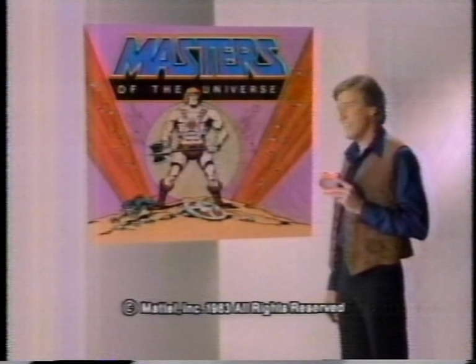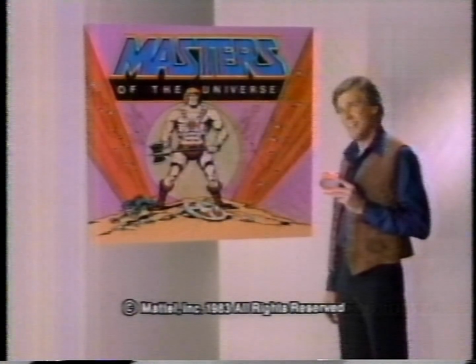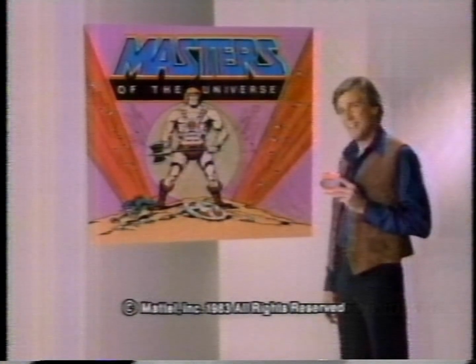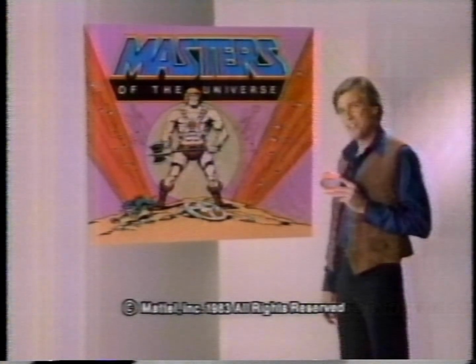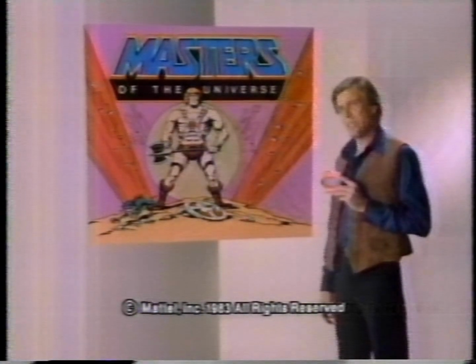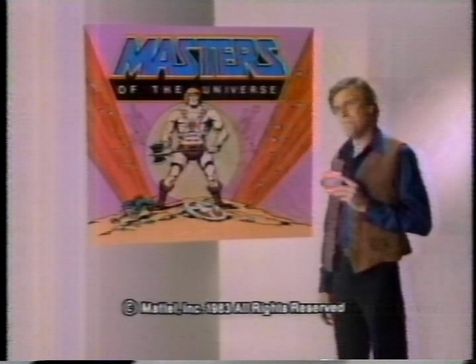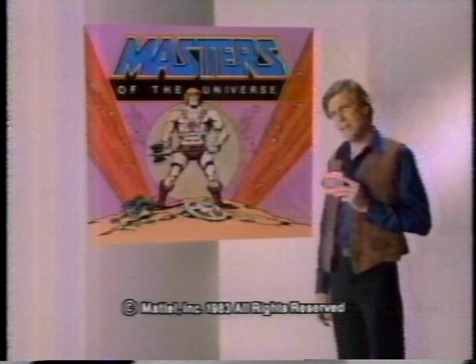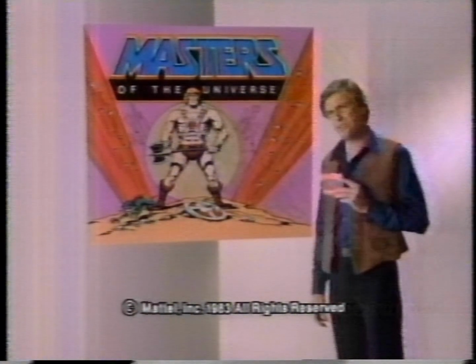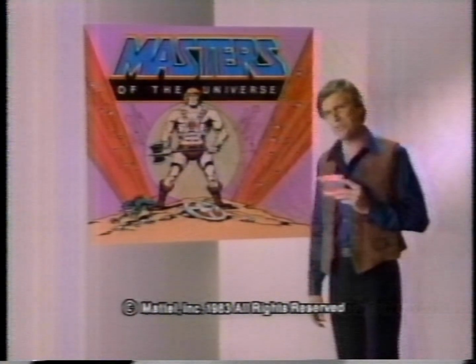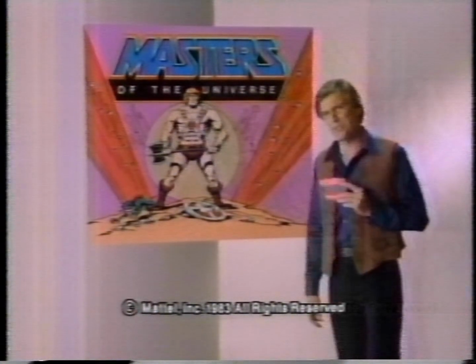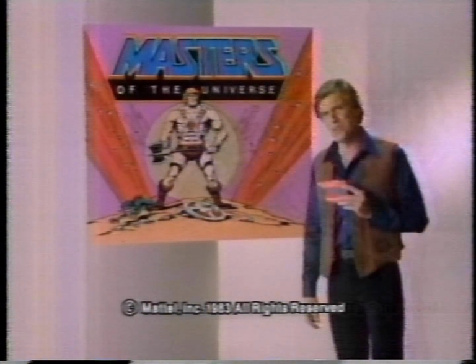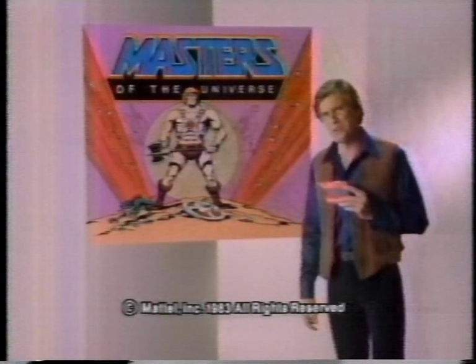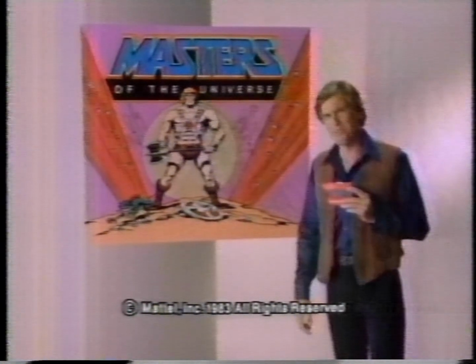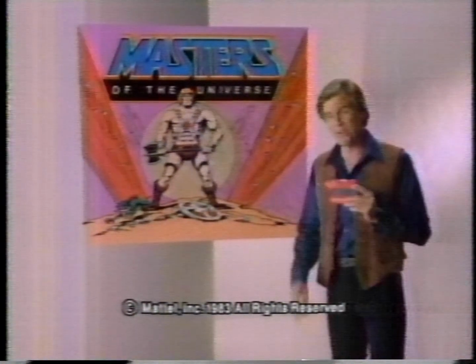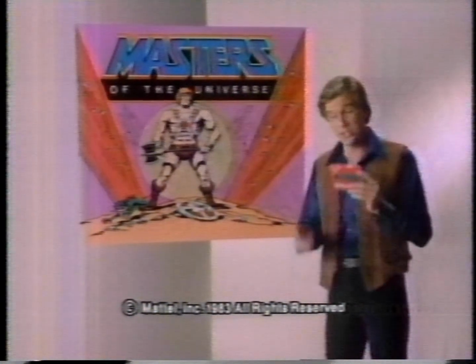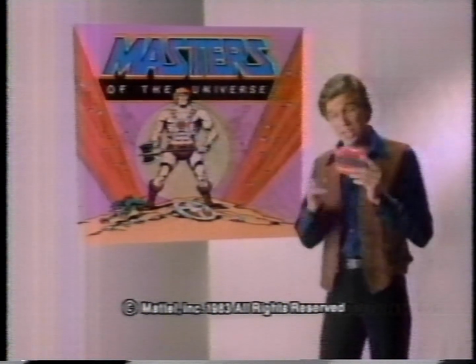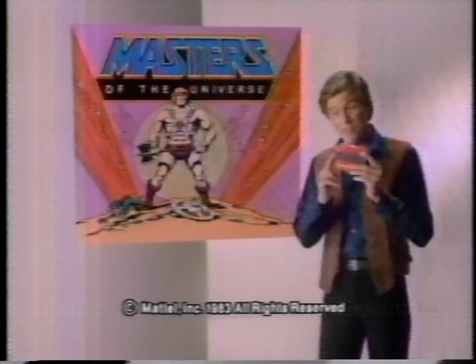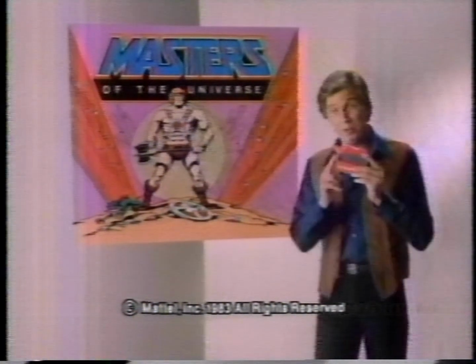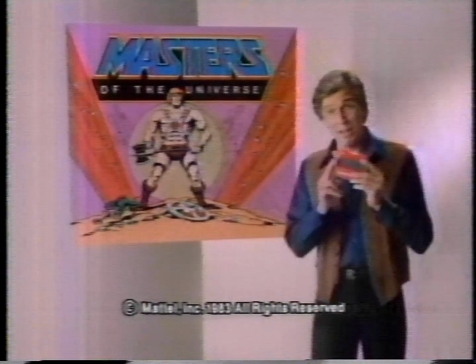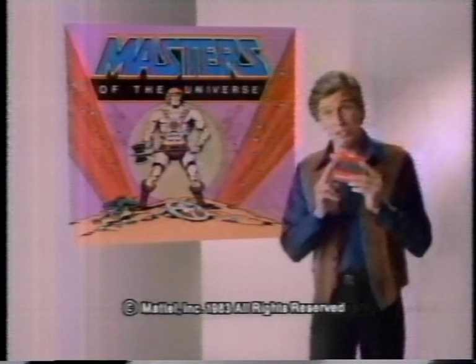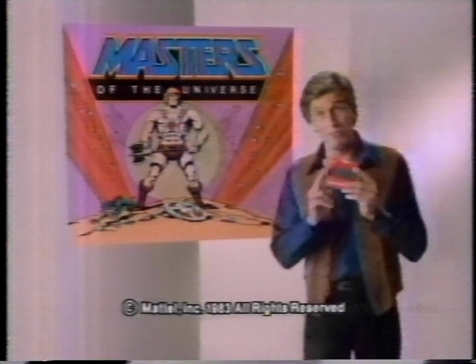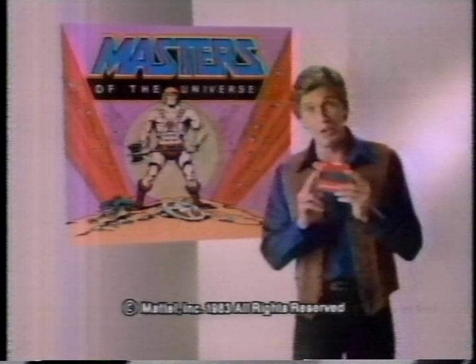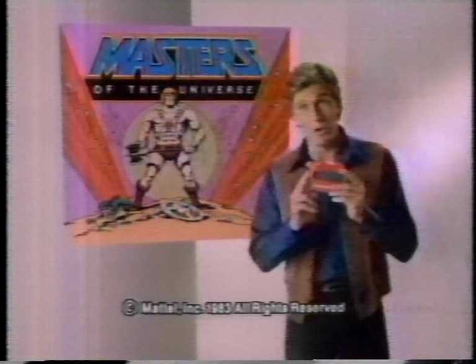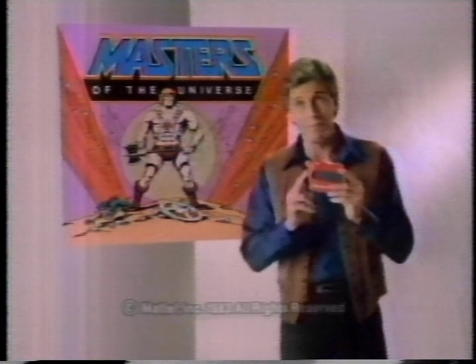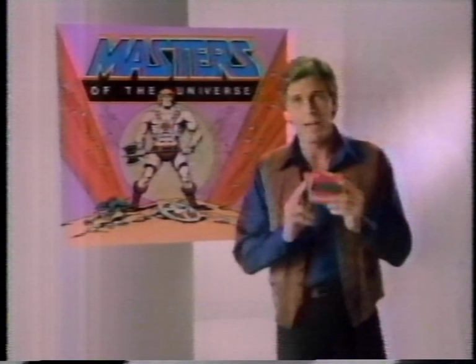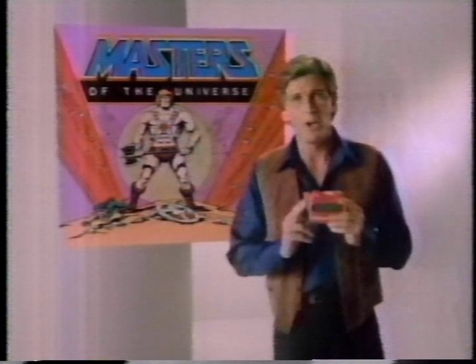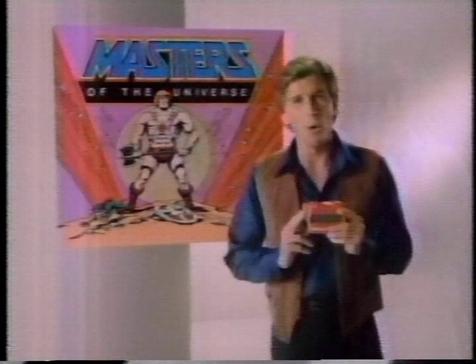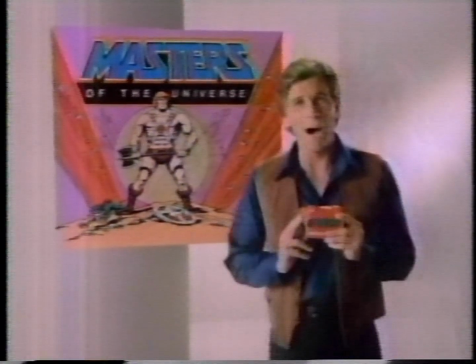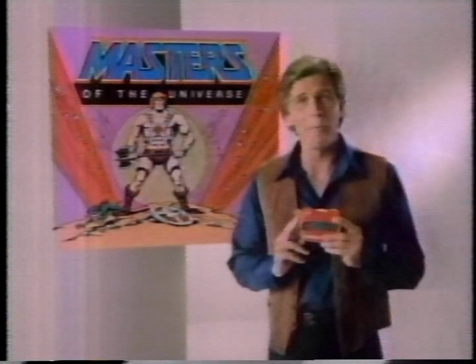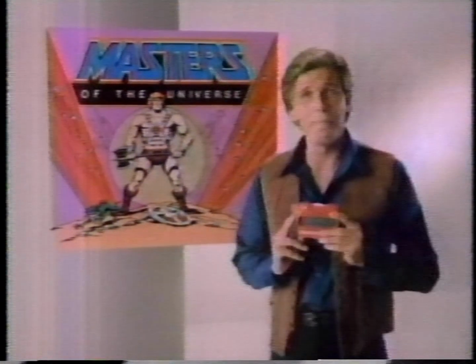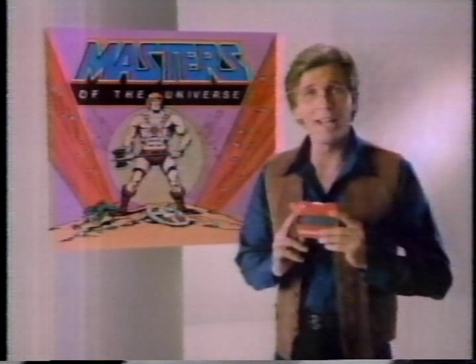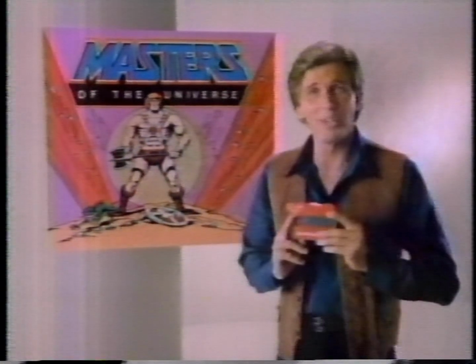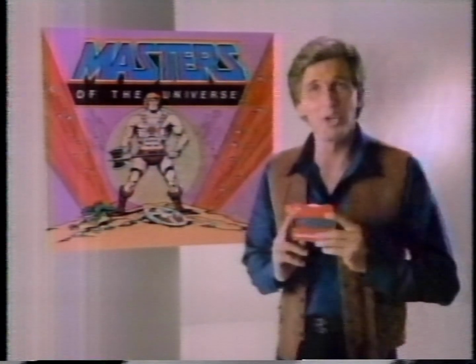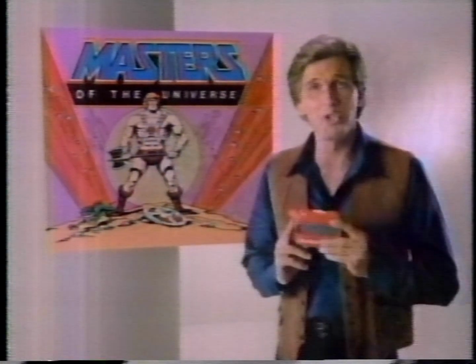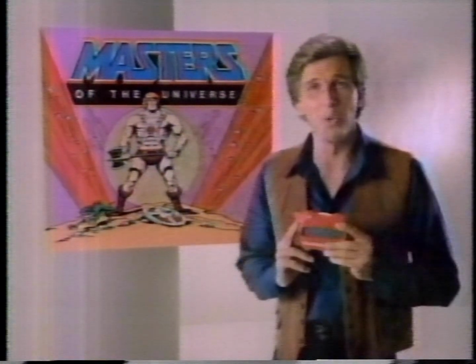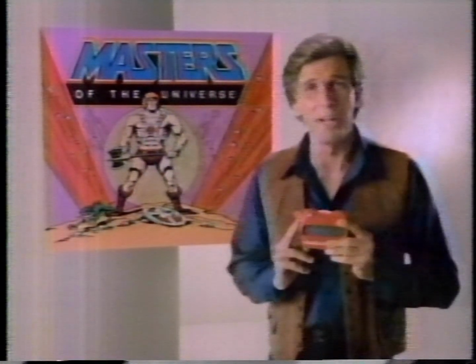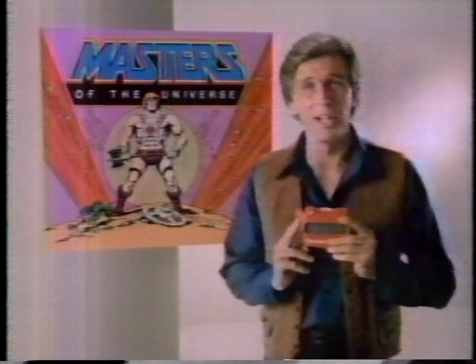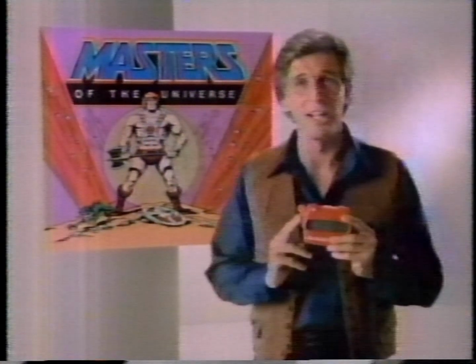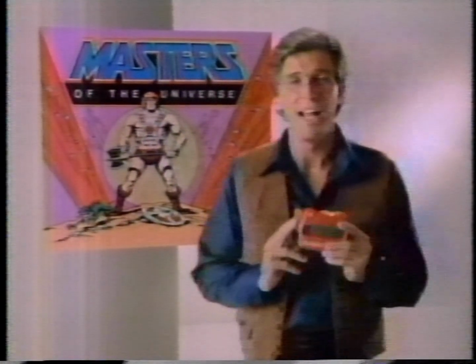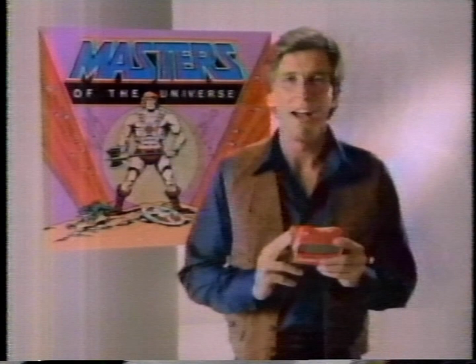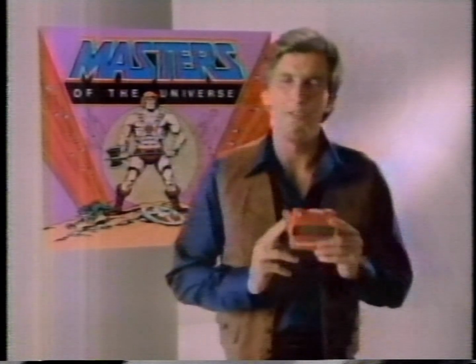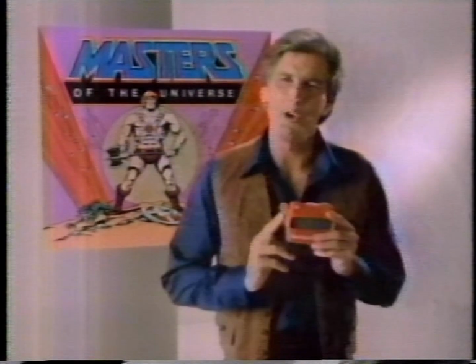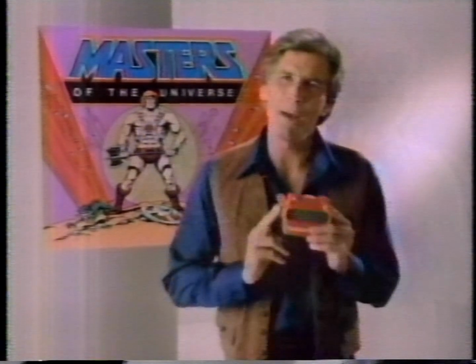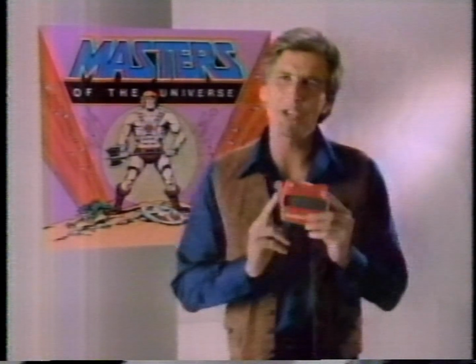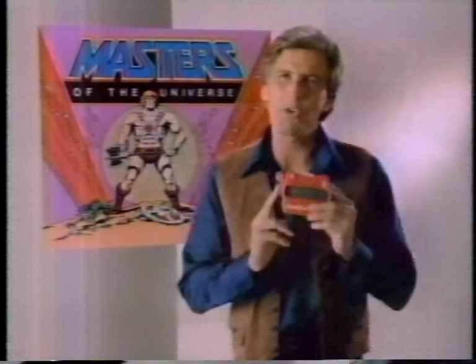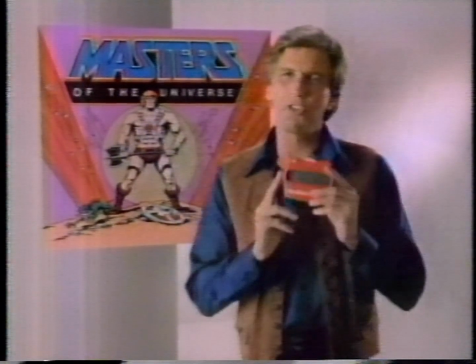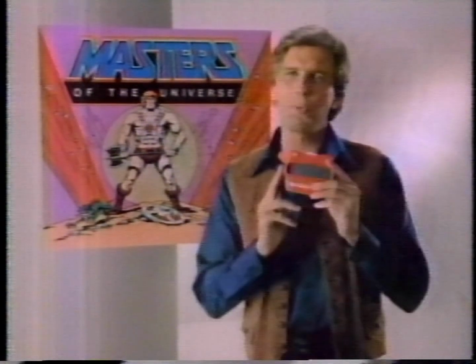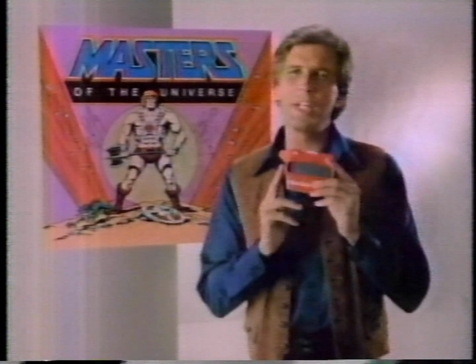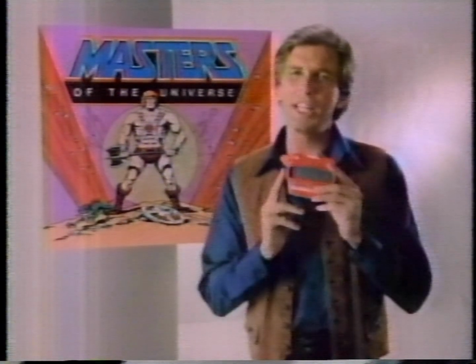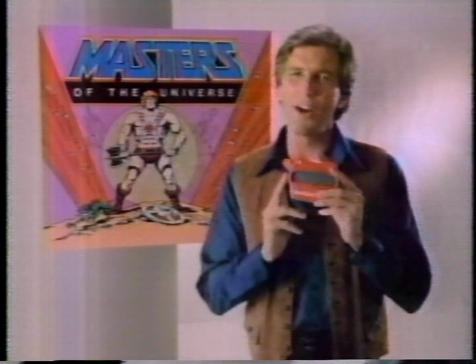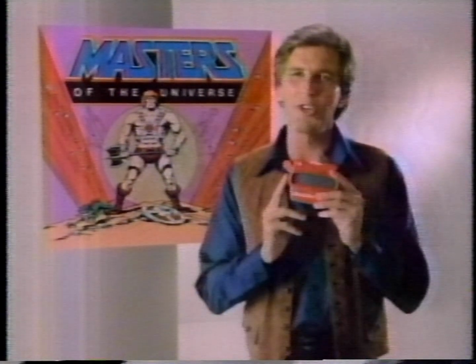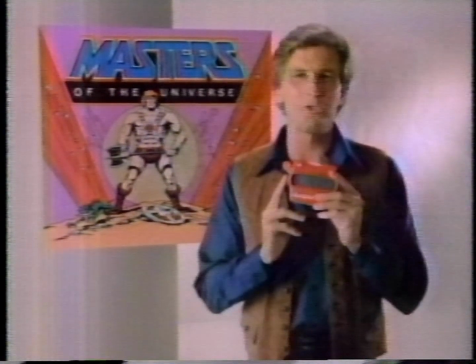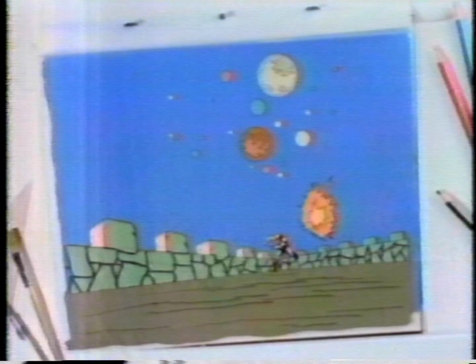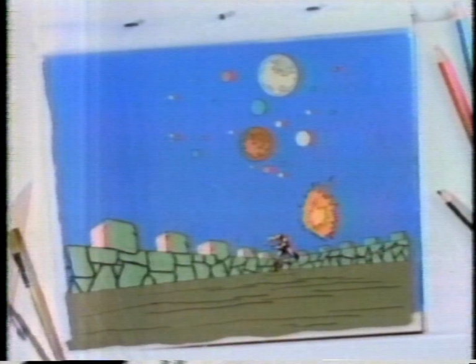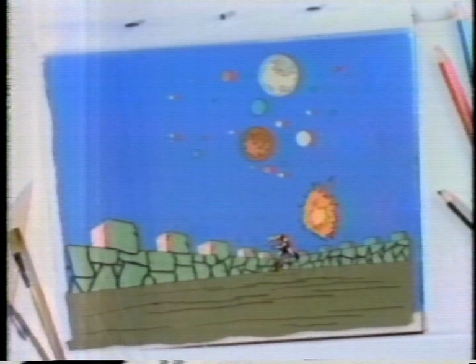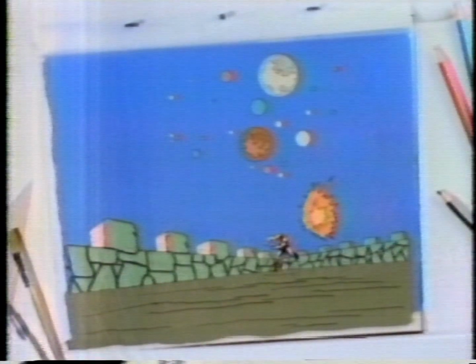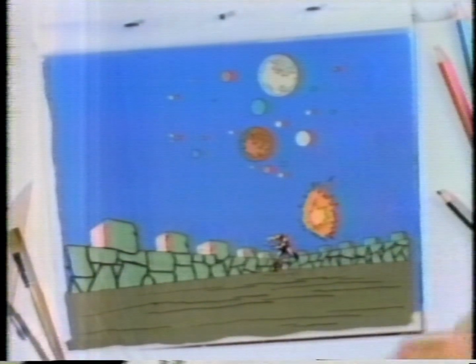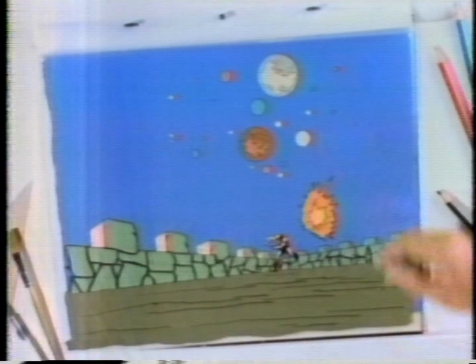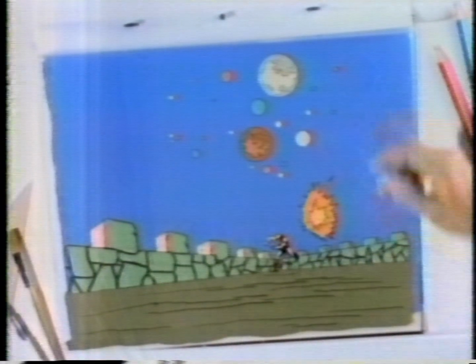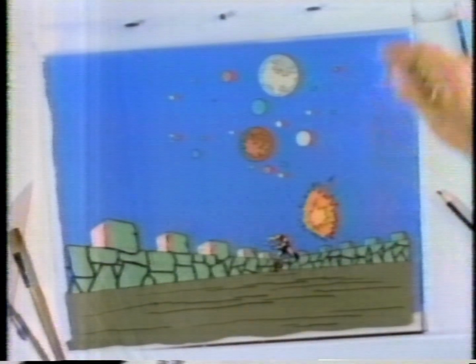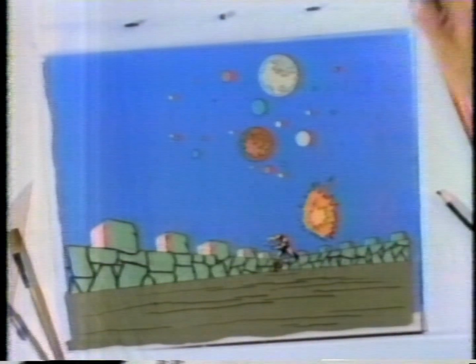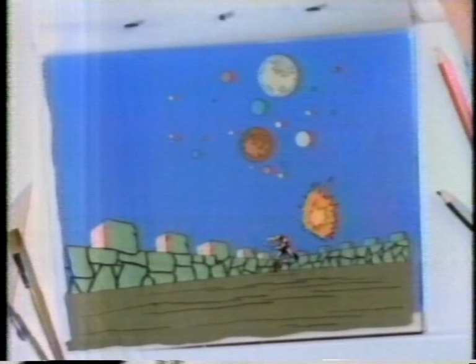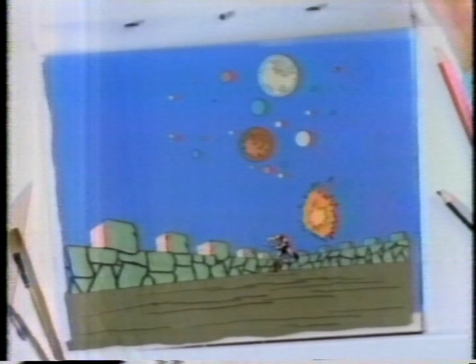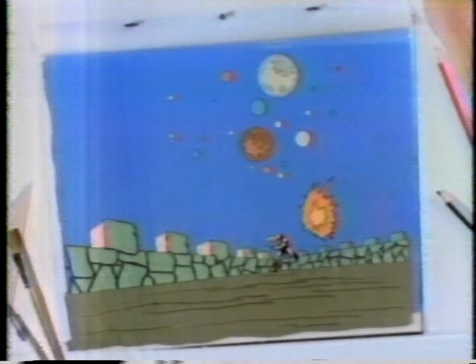See Masters of the Universe and a Viewmaster Viewer. Know how we make it look so real? Viewmaster 3D artists draw lots of pictures. See?